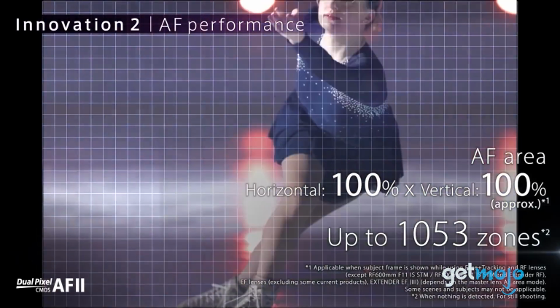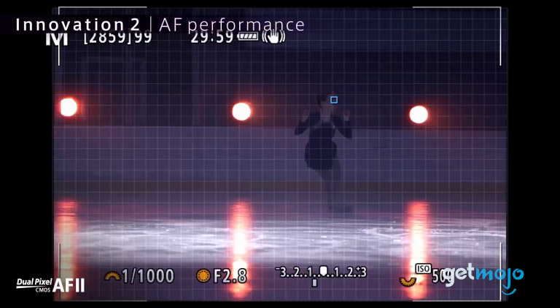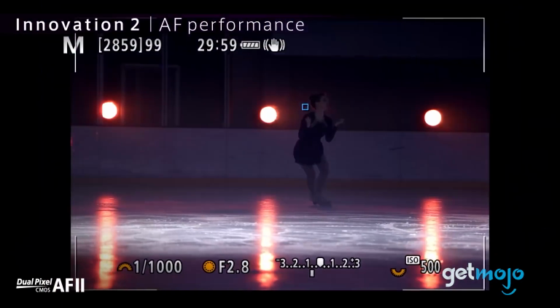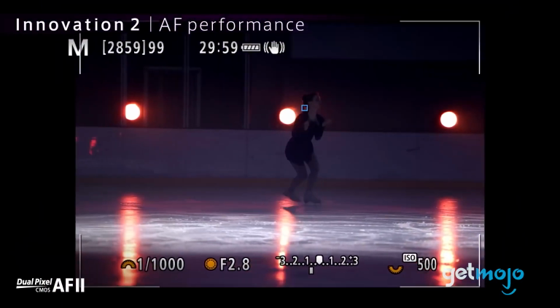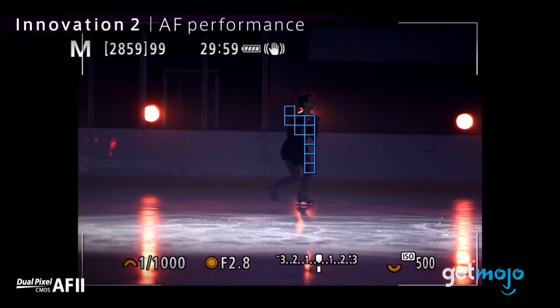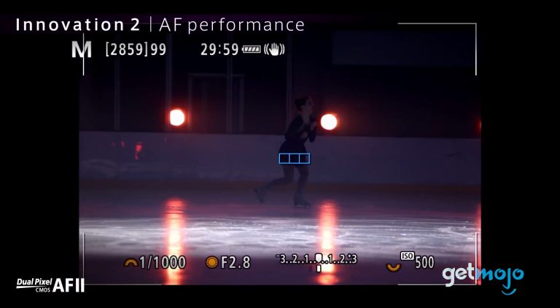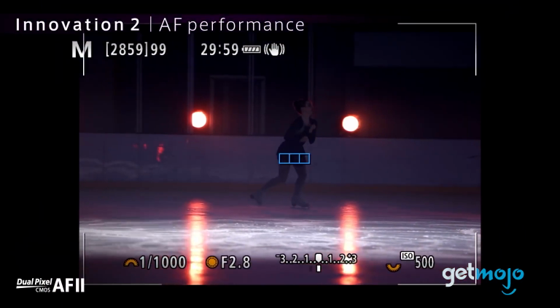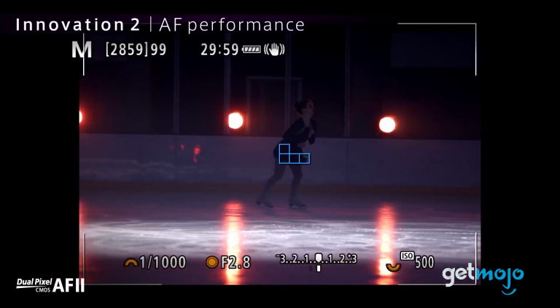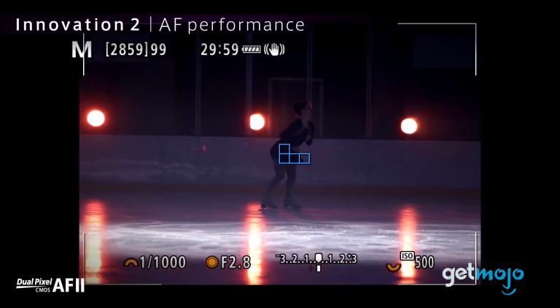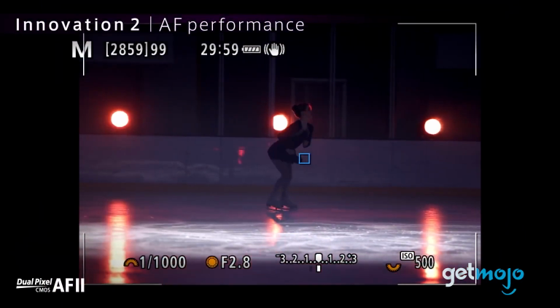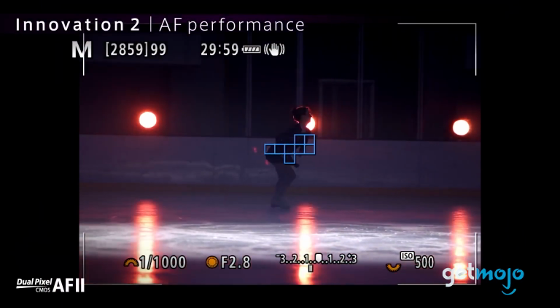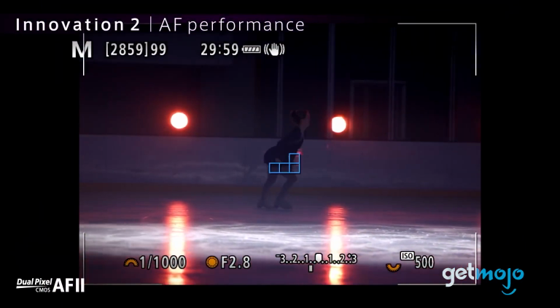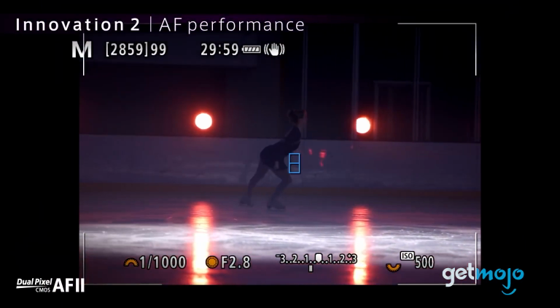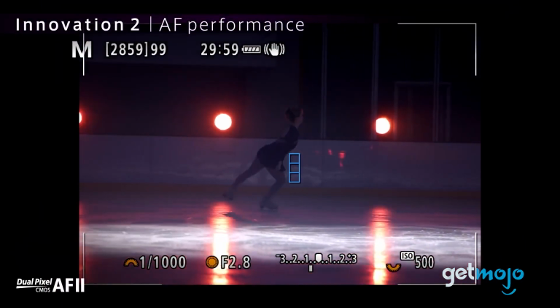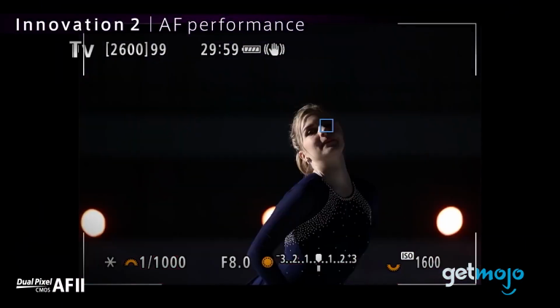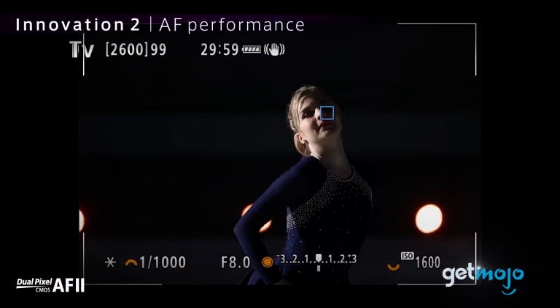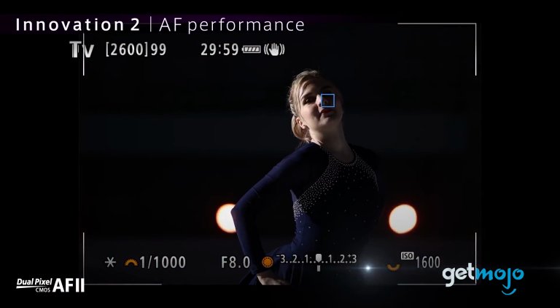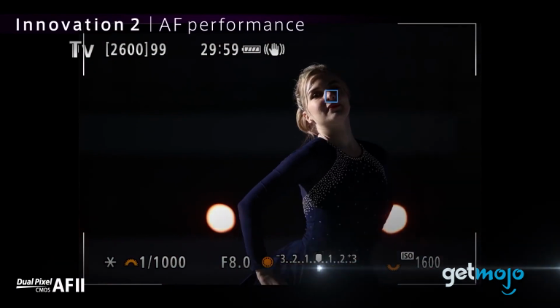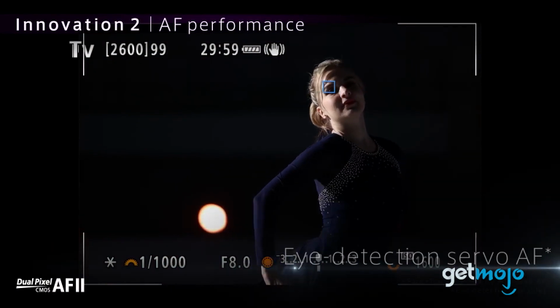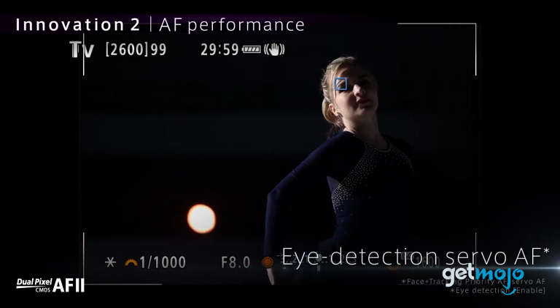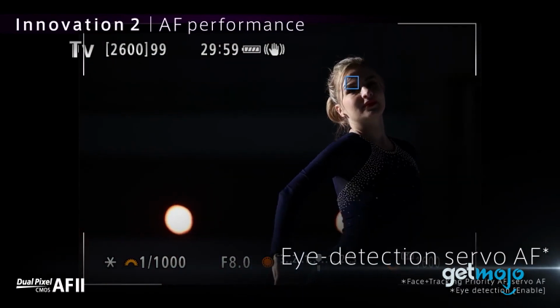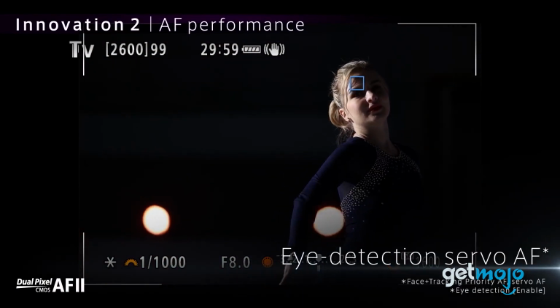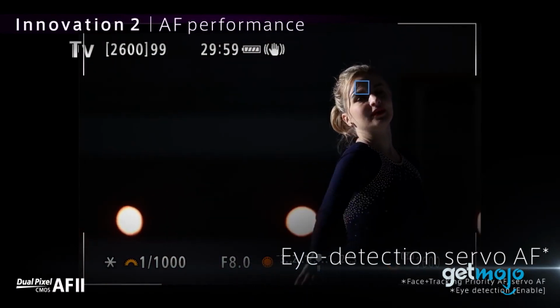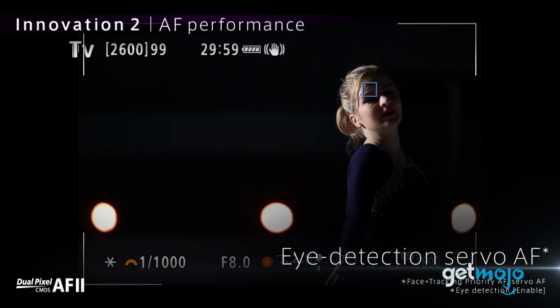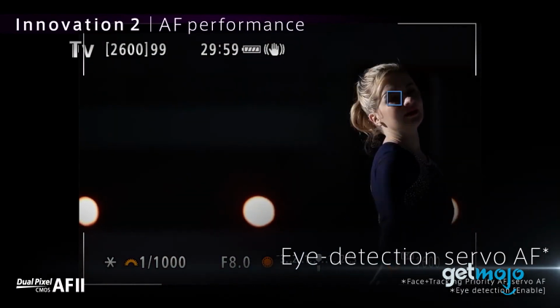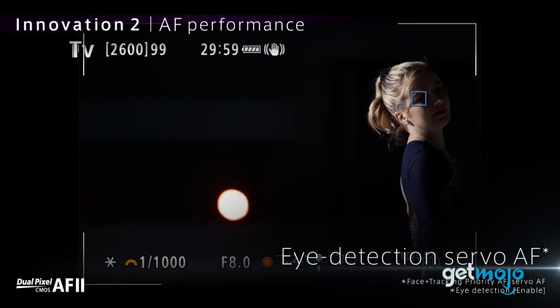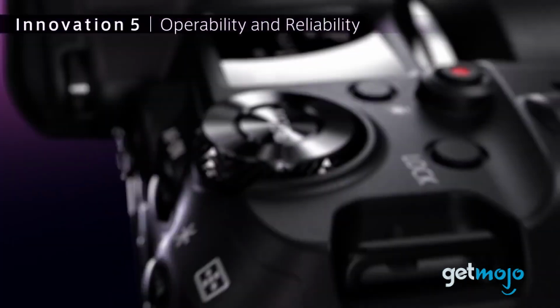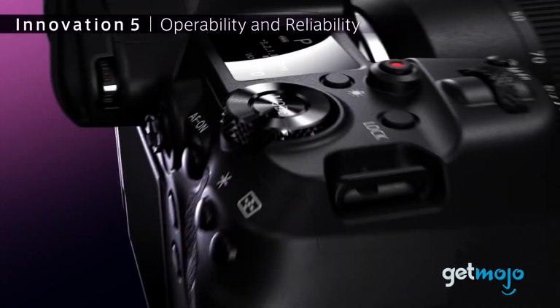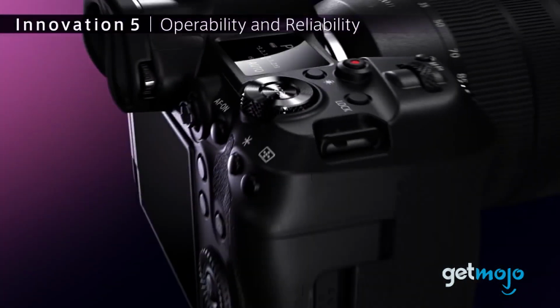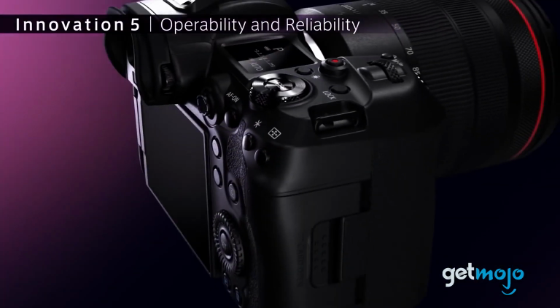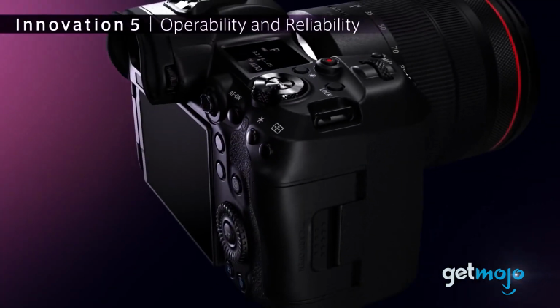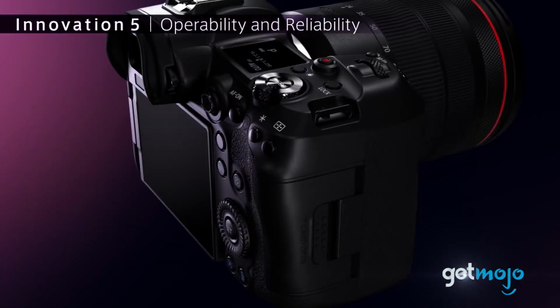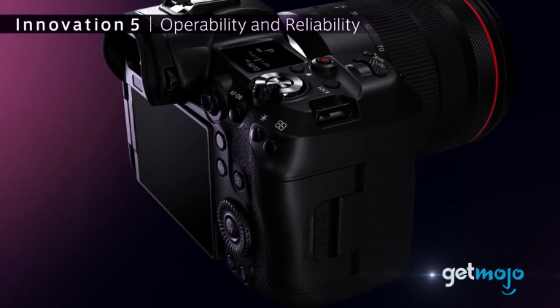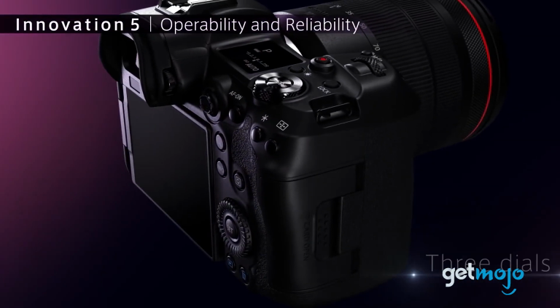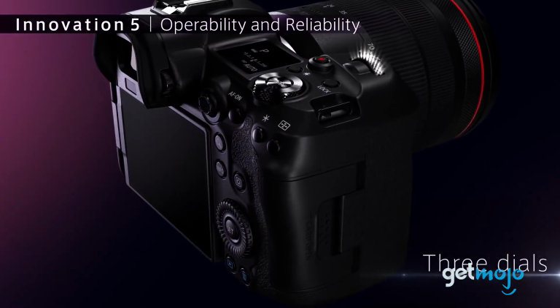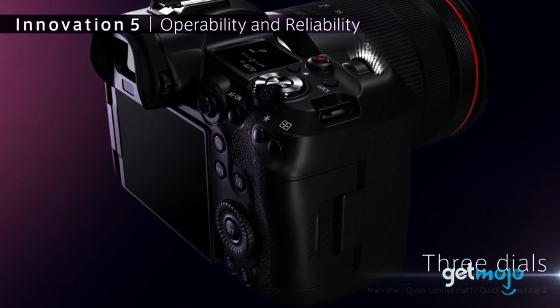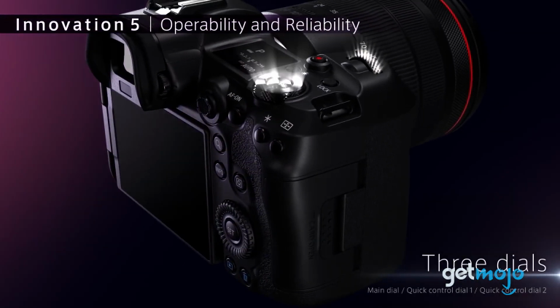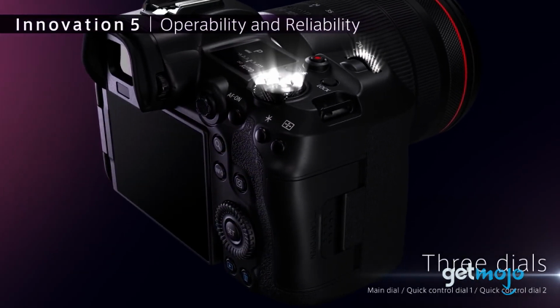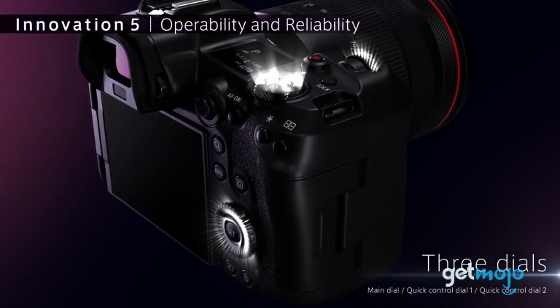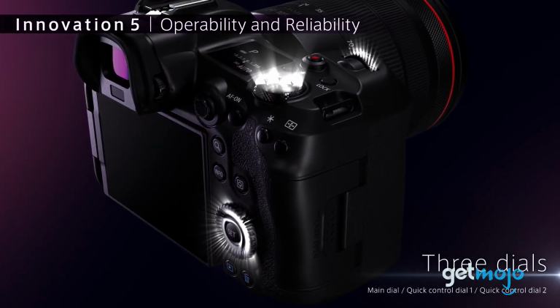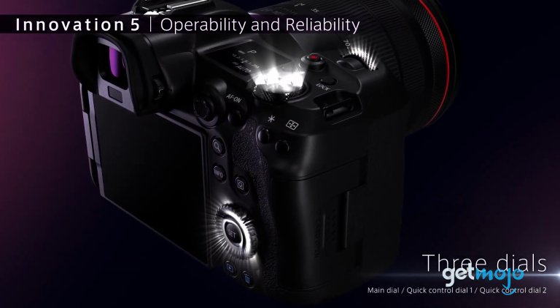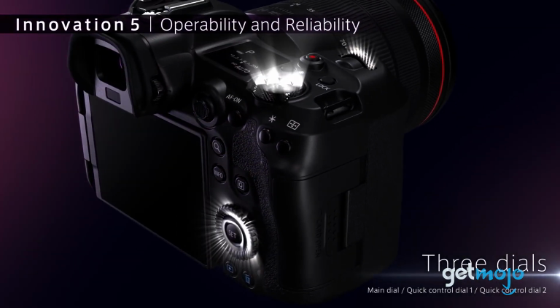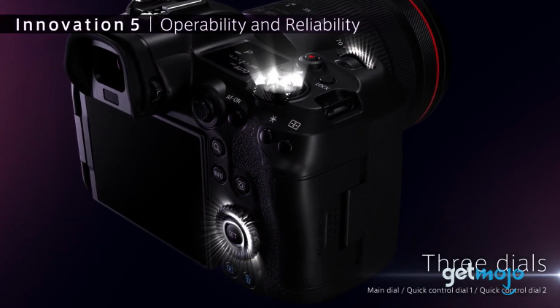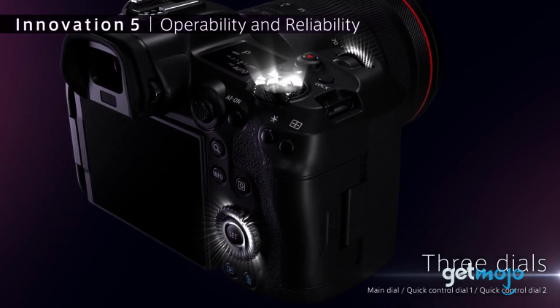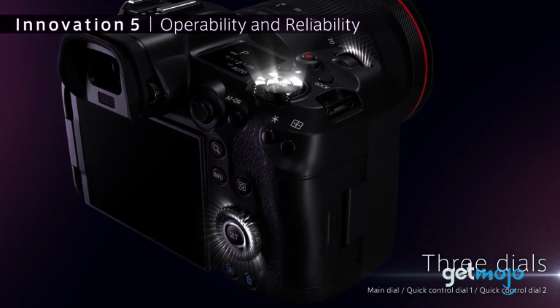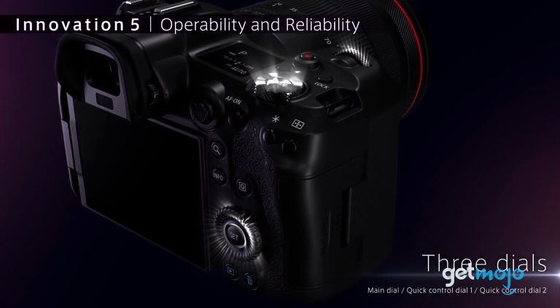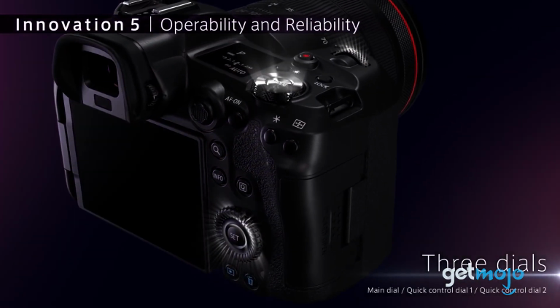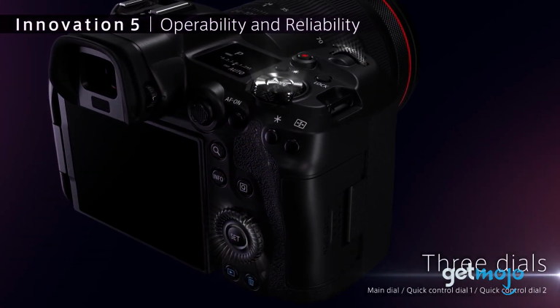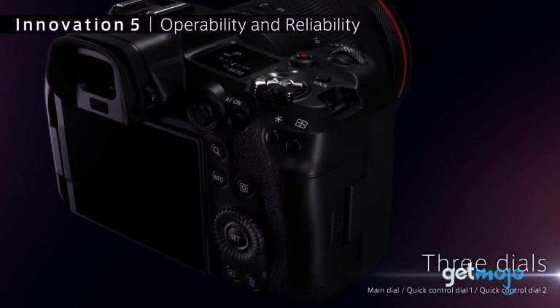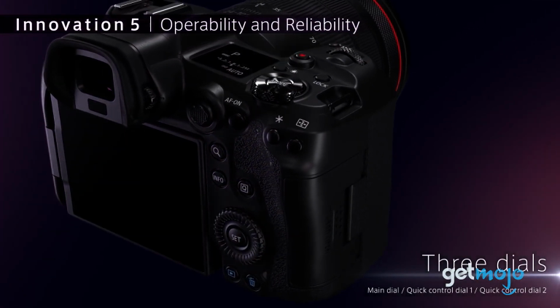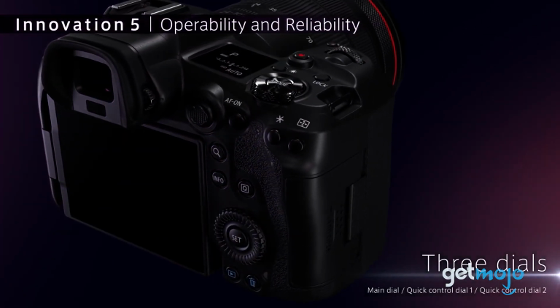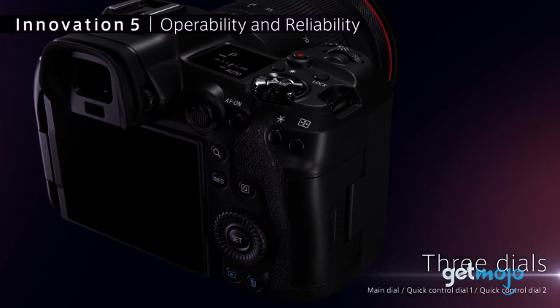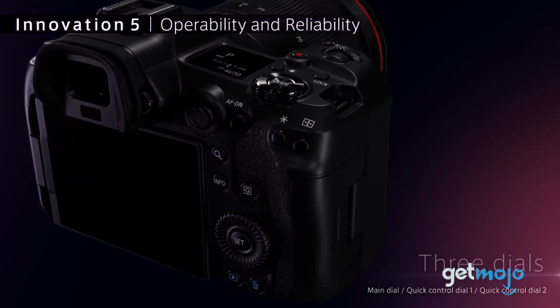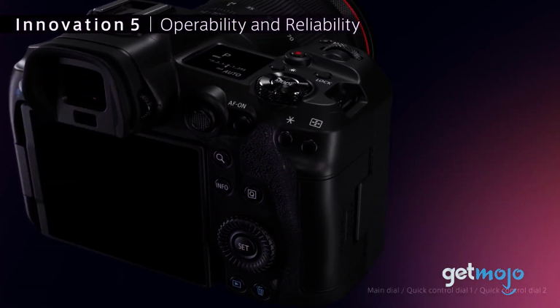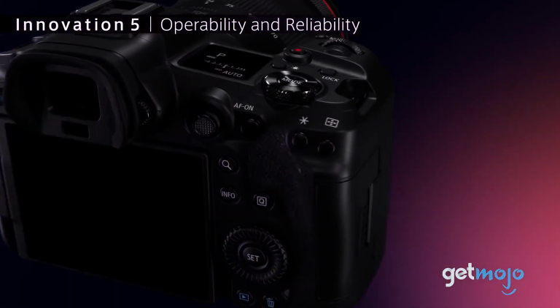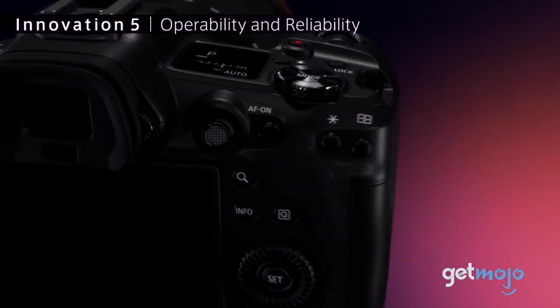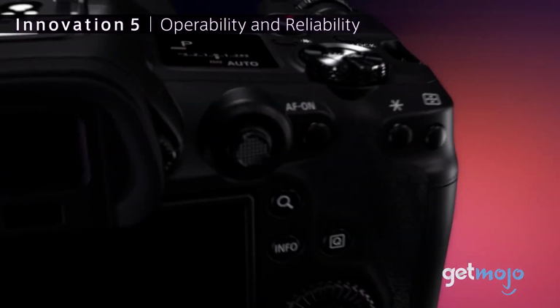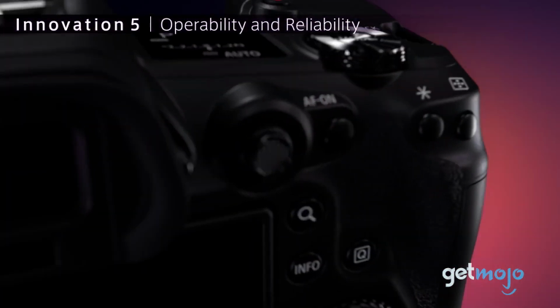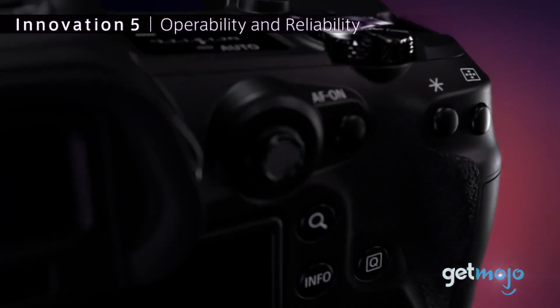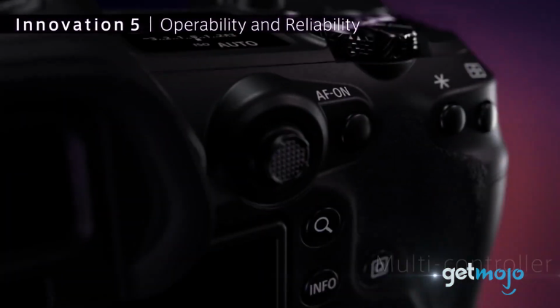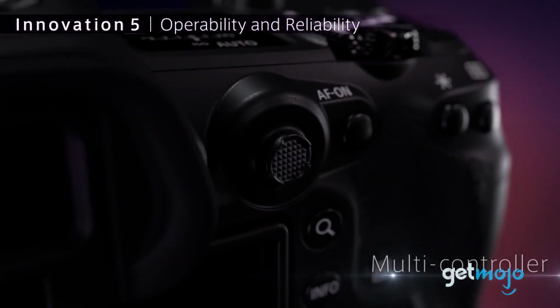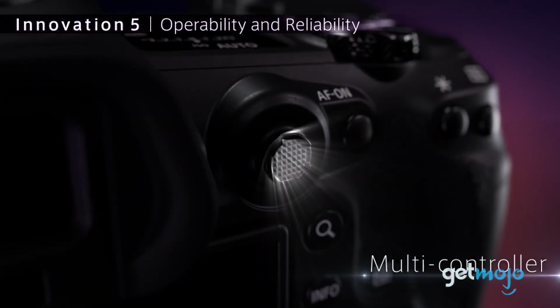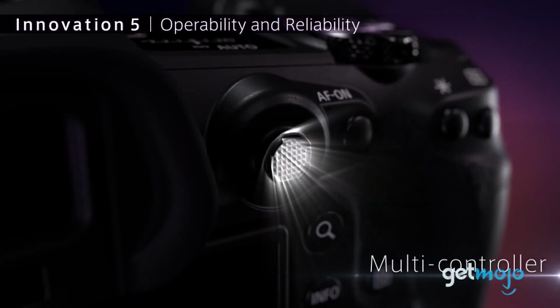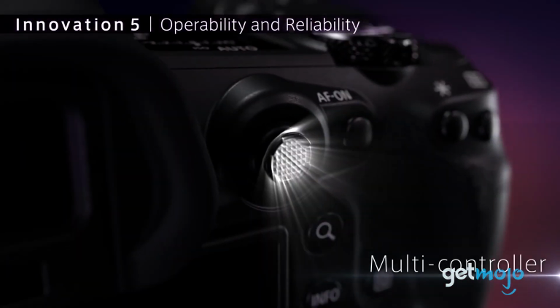Oh, and speaking of video — this thing can shoot uncropped 8K at up to 30 frames per second. Mic drop.